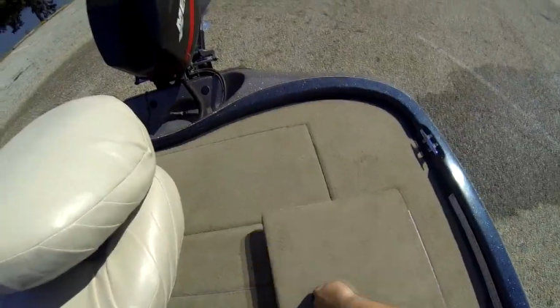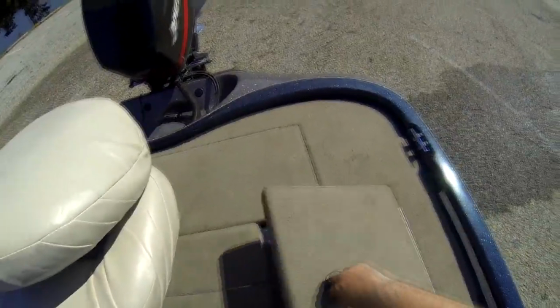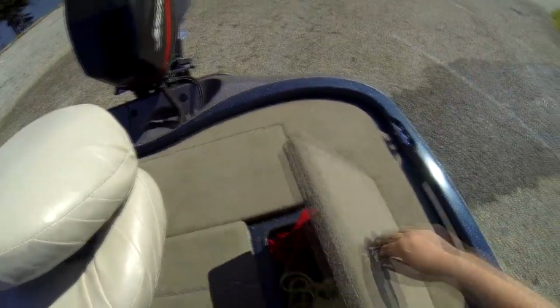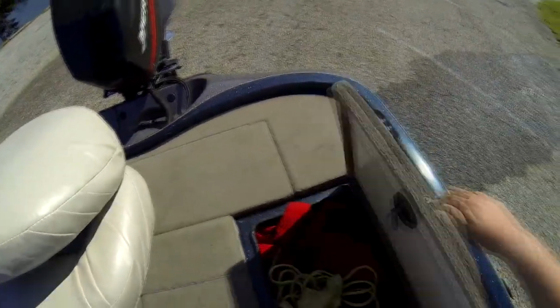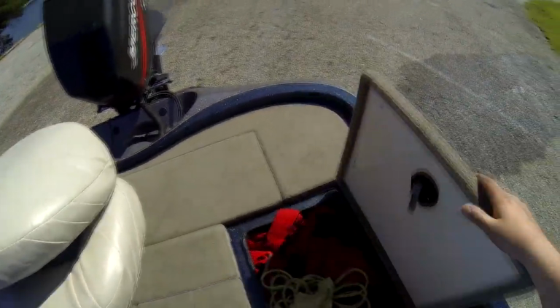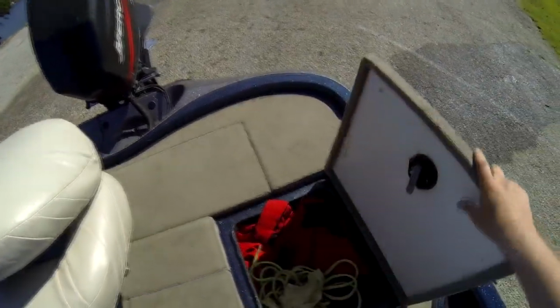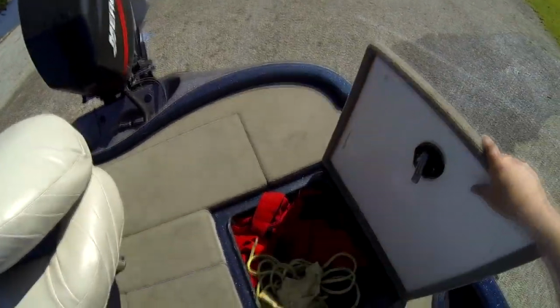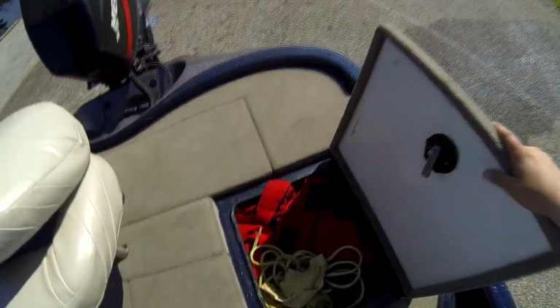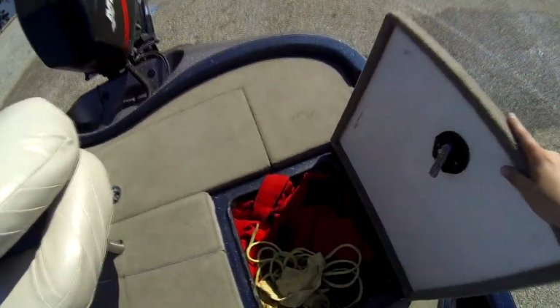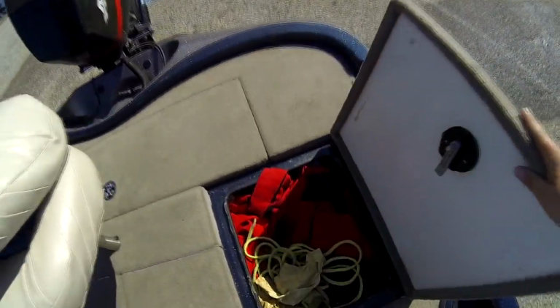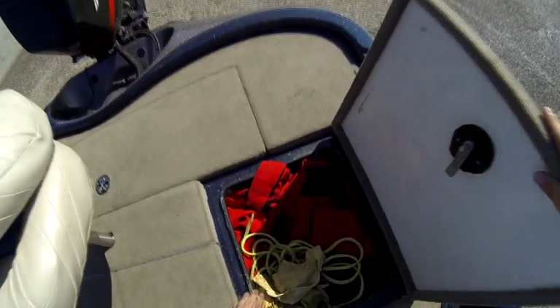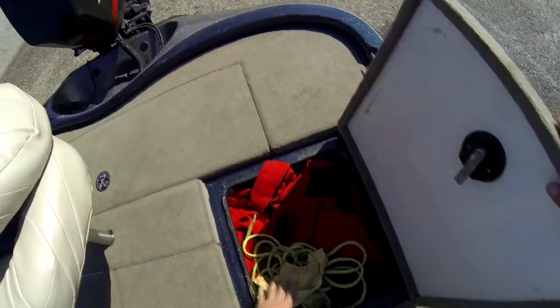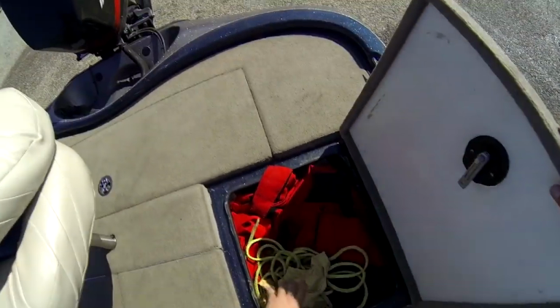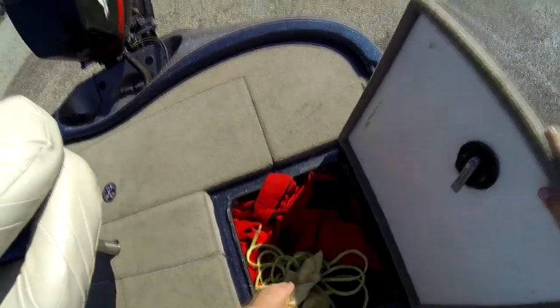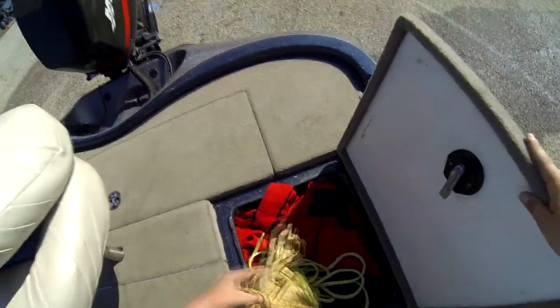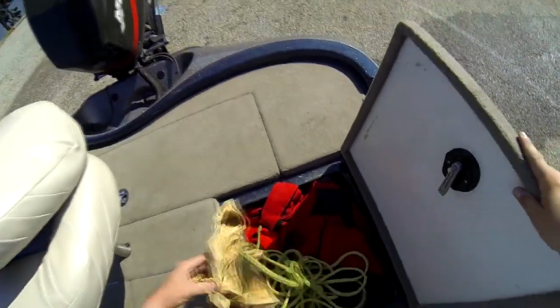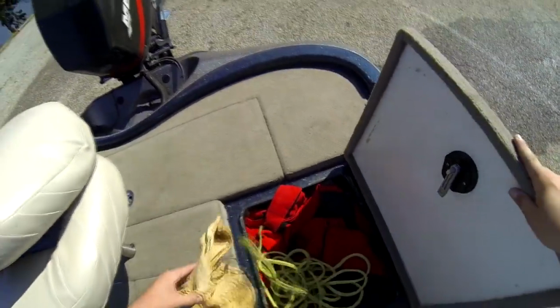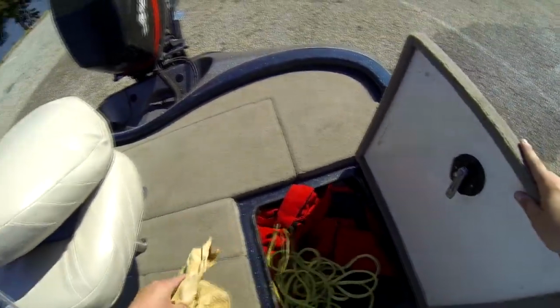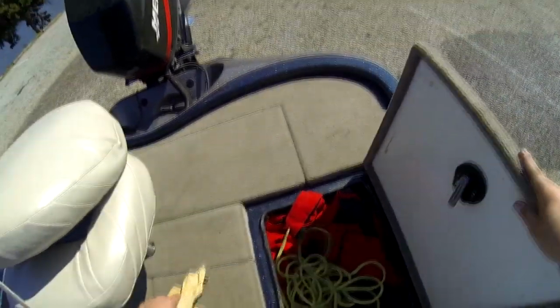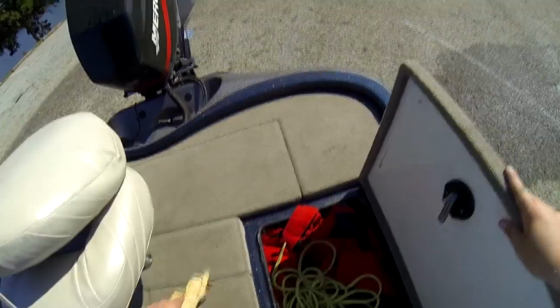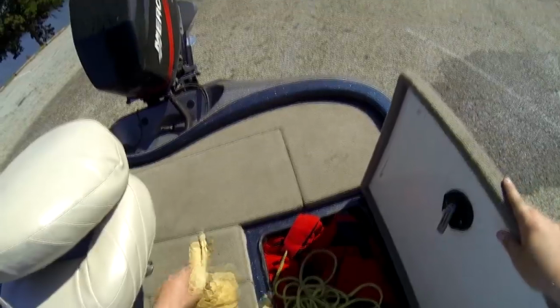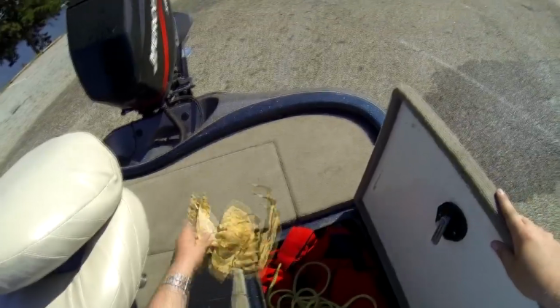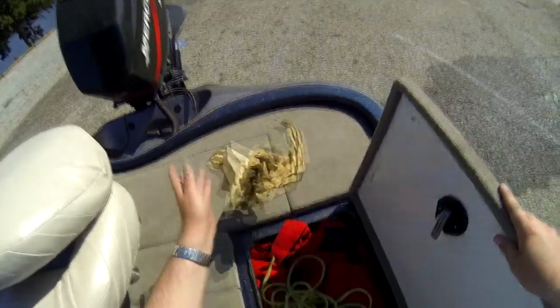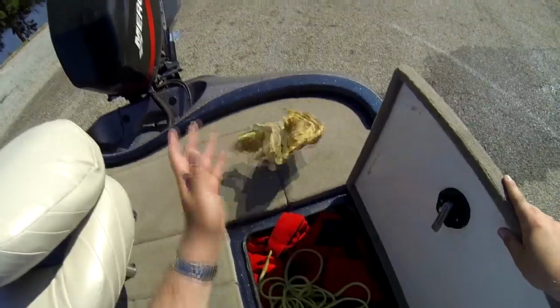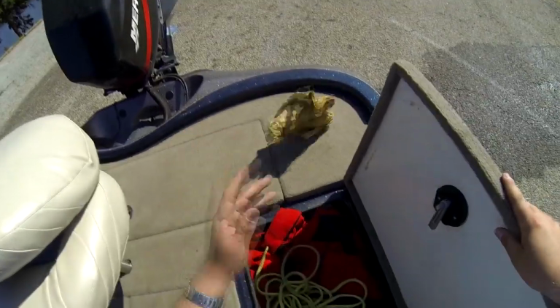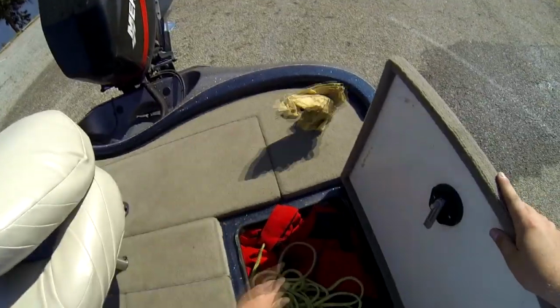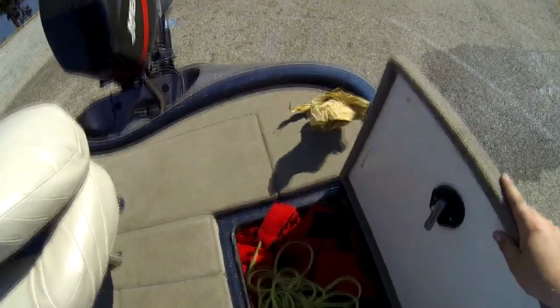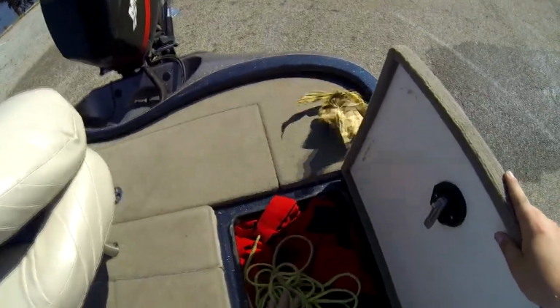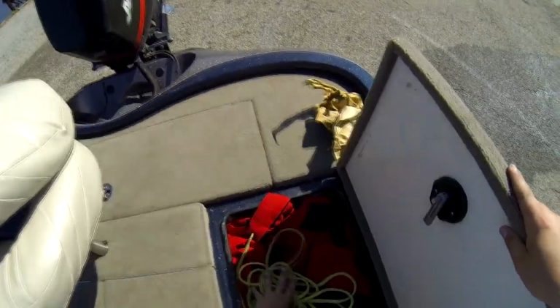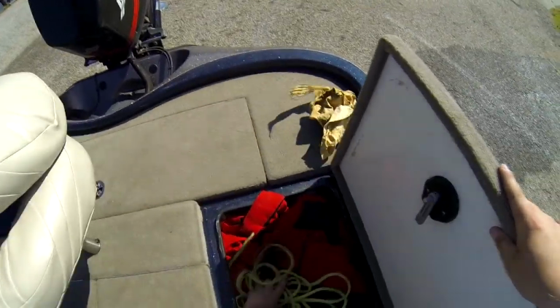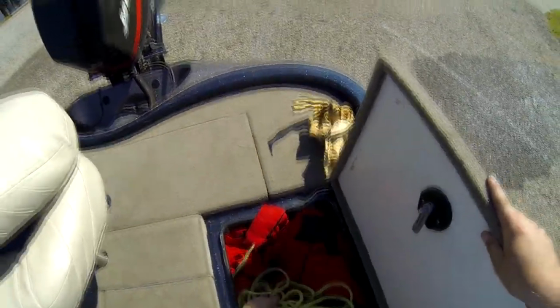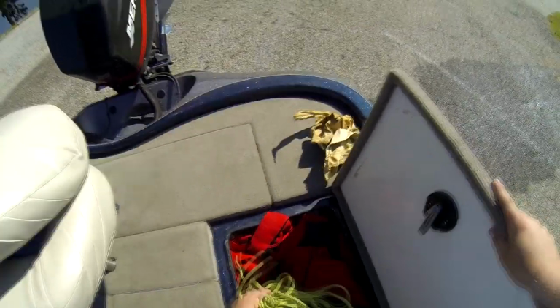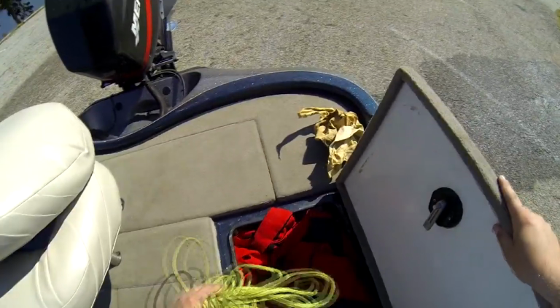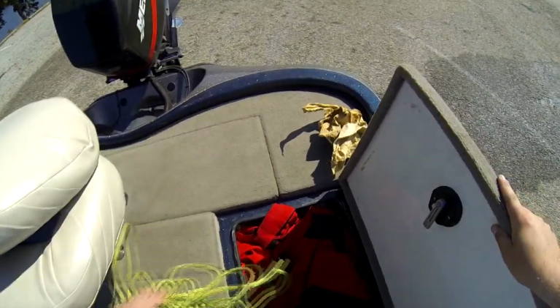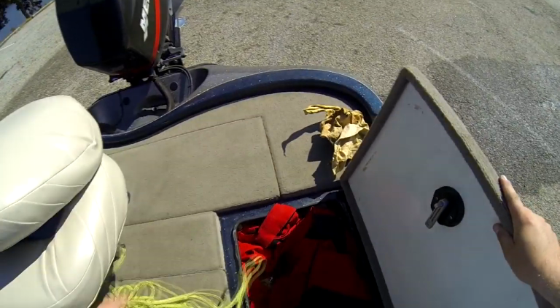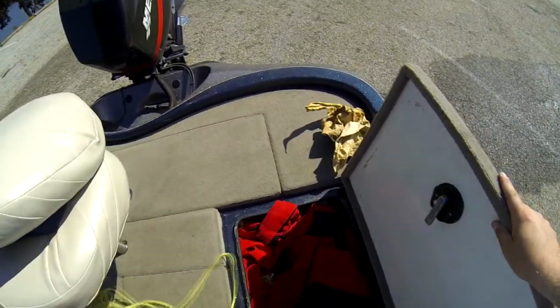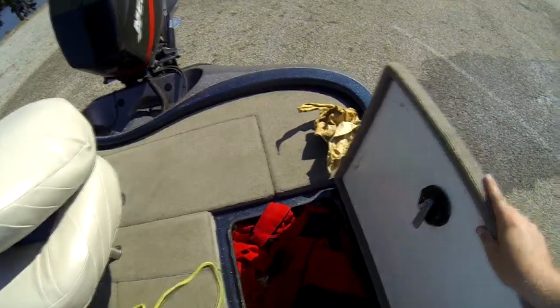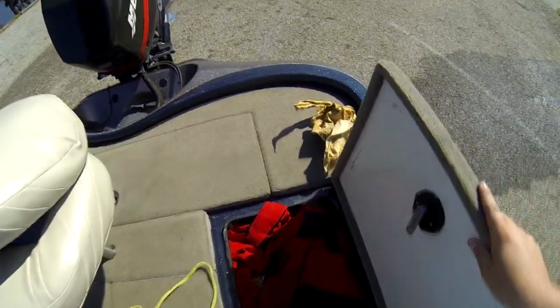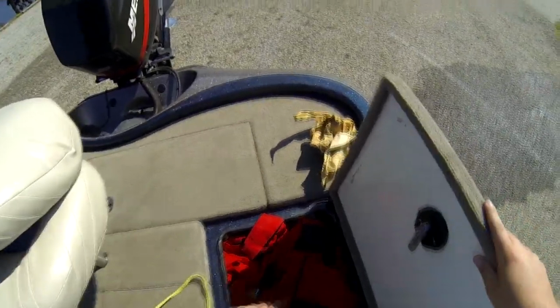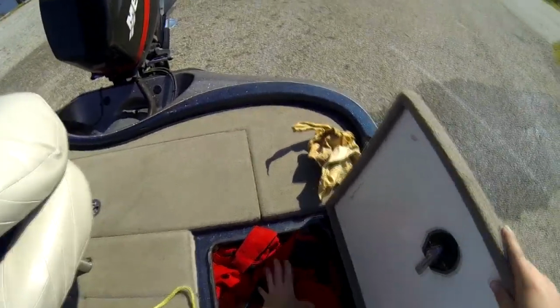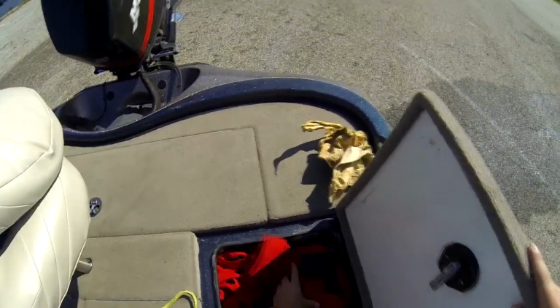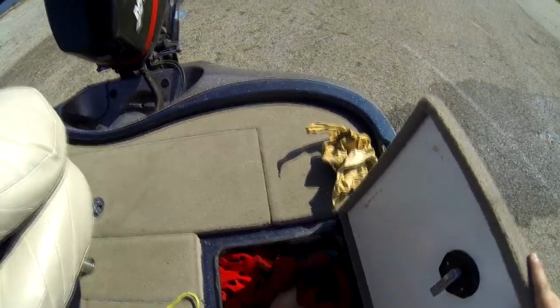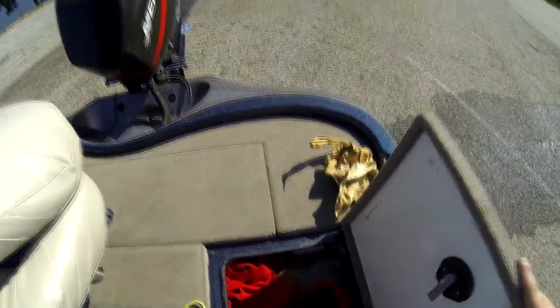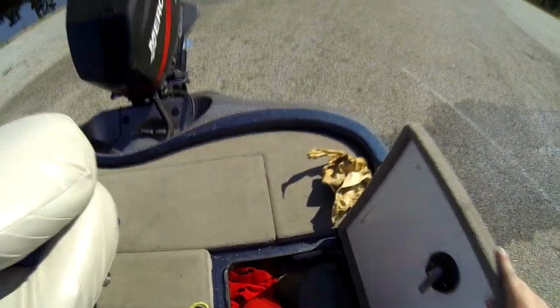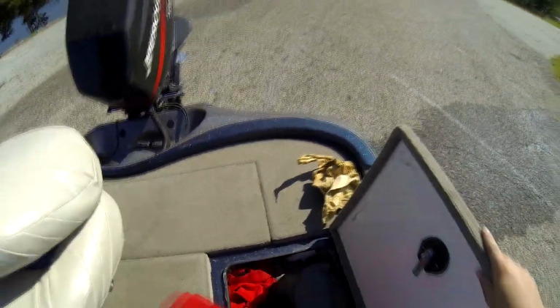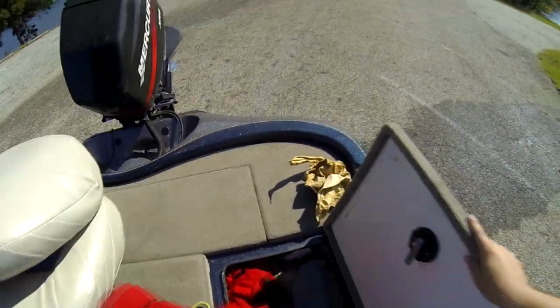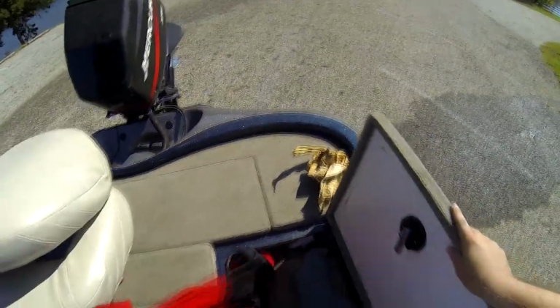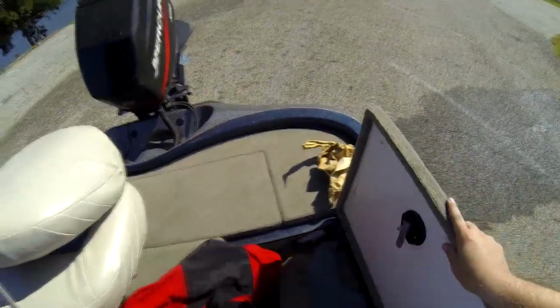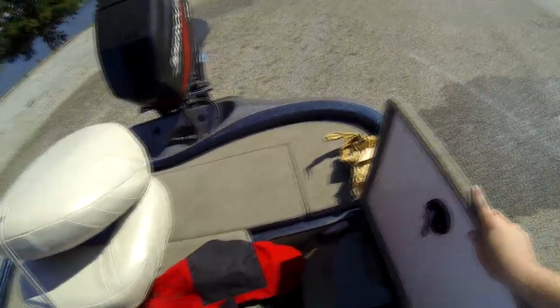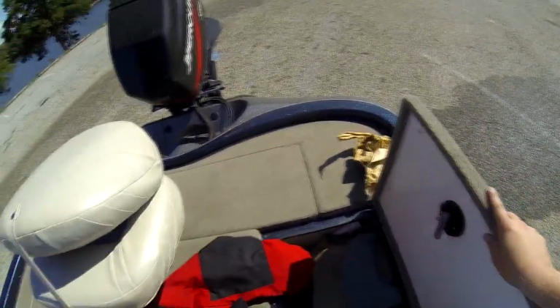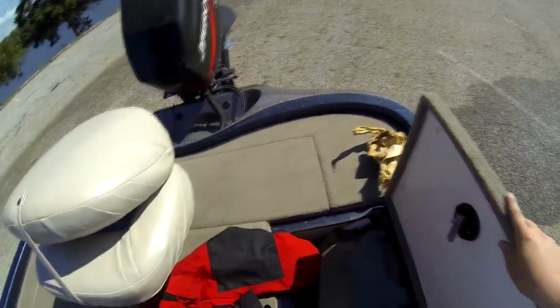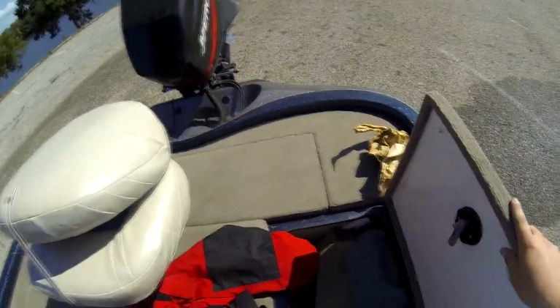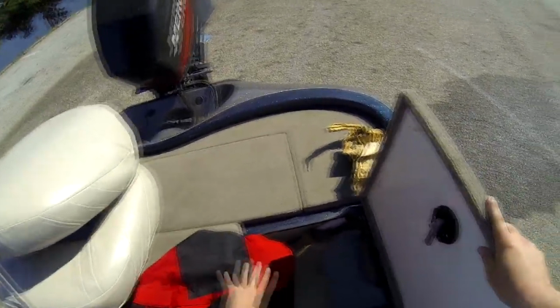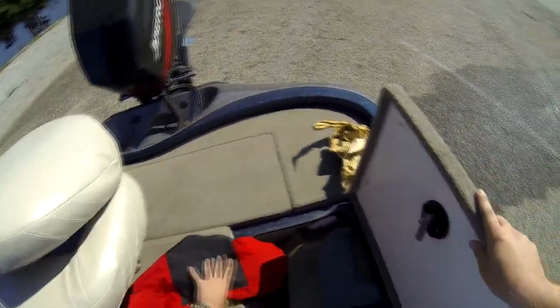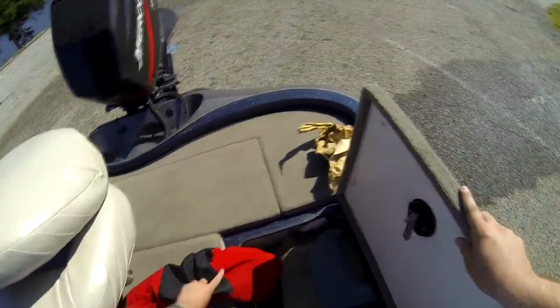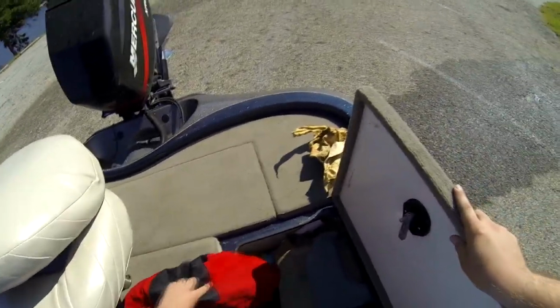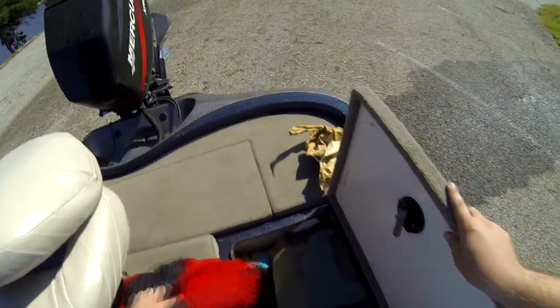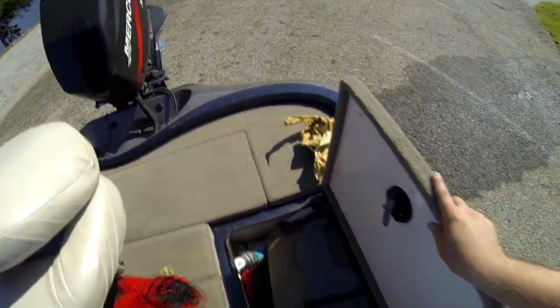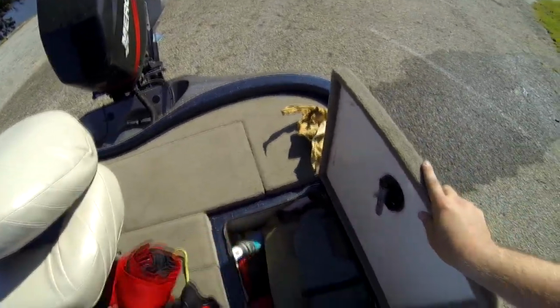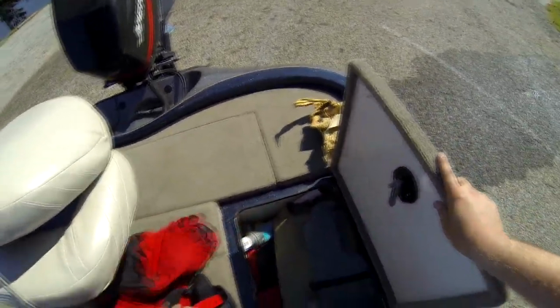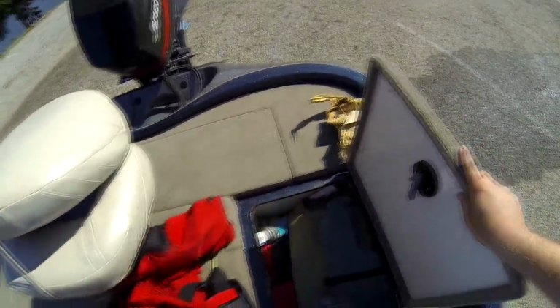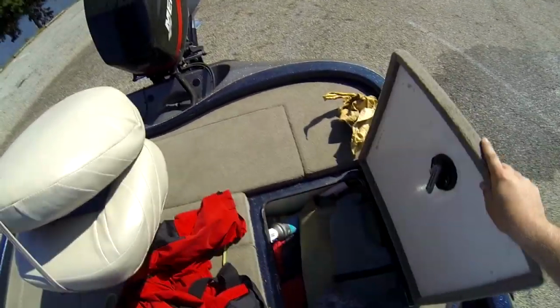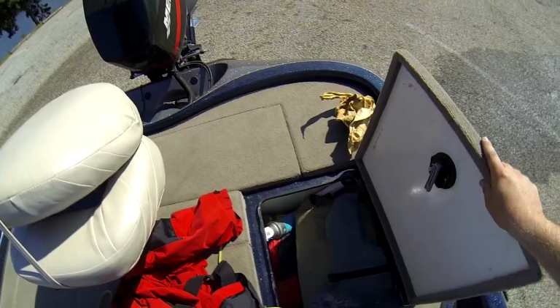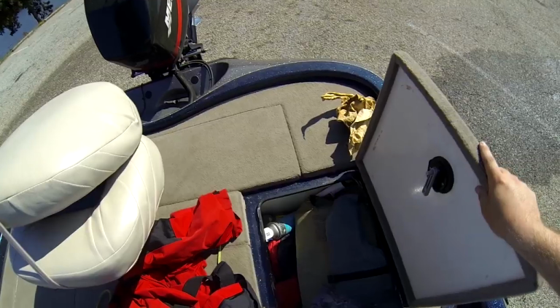Moving on to this side, I've got my chamois to clean my boat with, a tie-down, and my hundred-mile-an-hour rain gear right there.